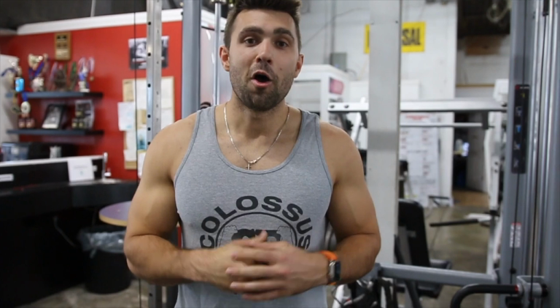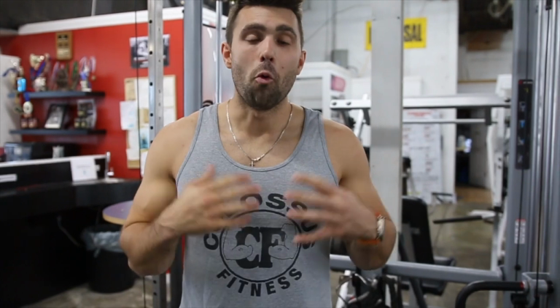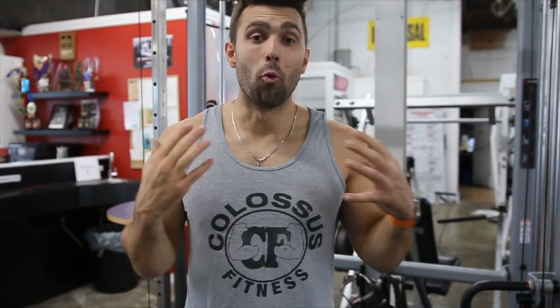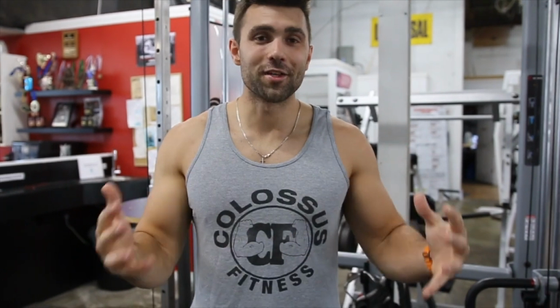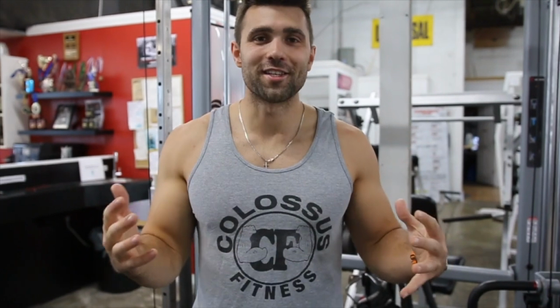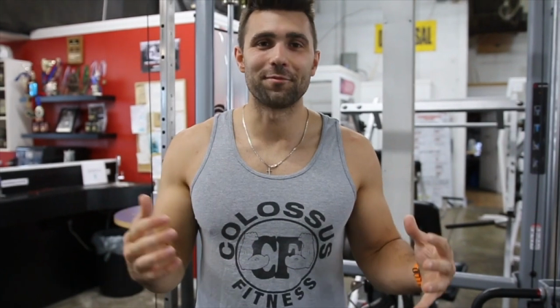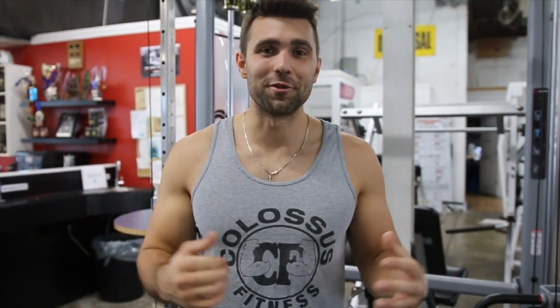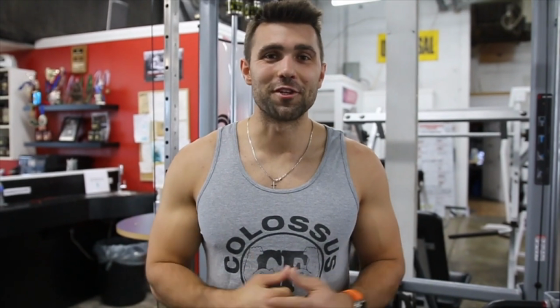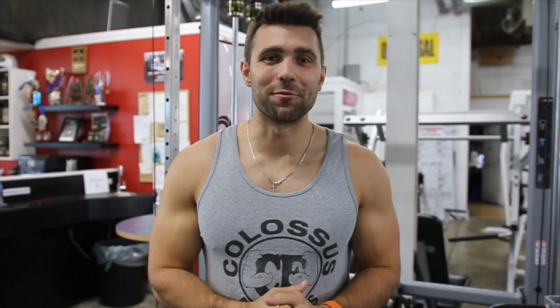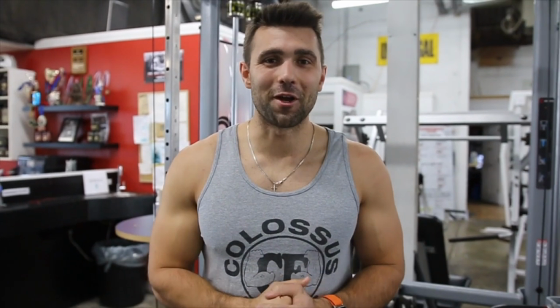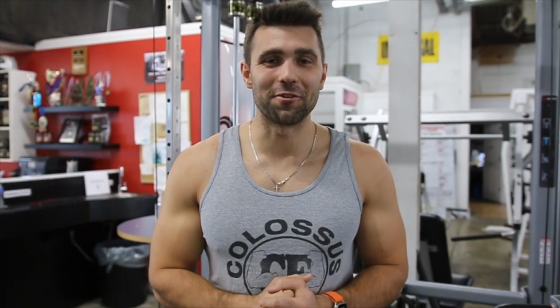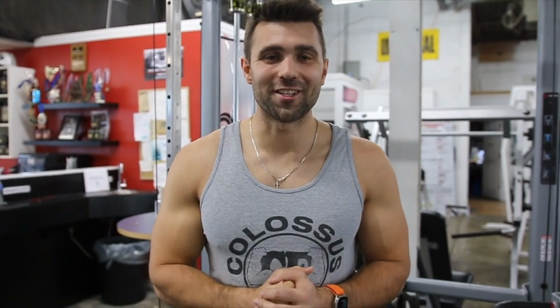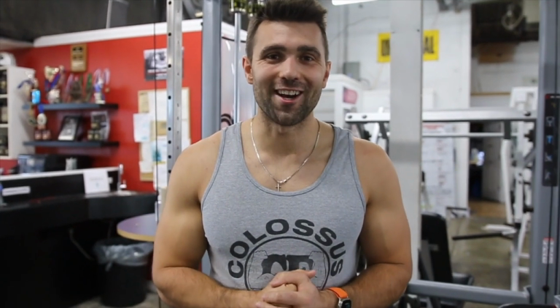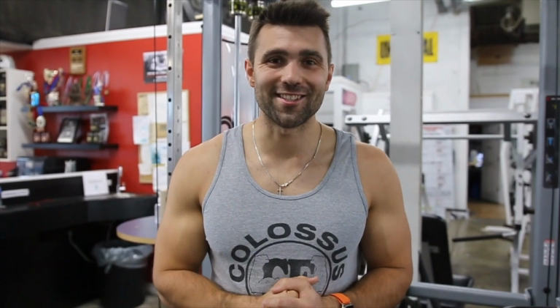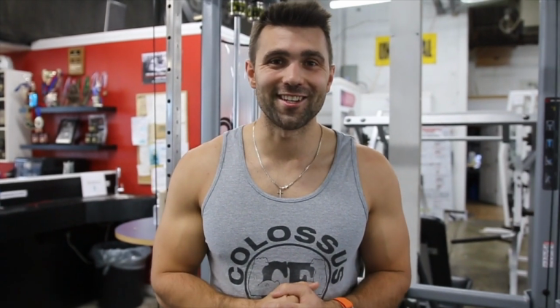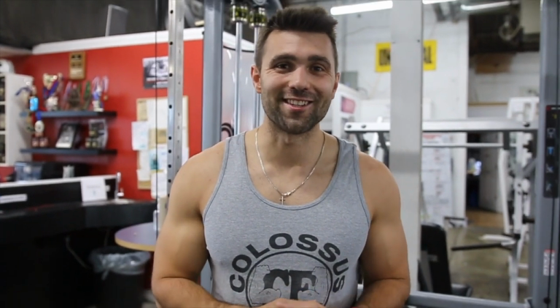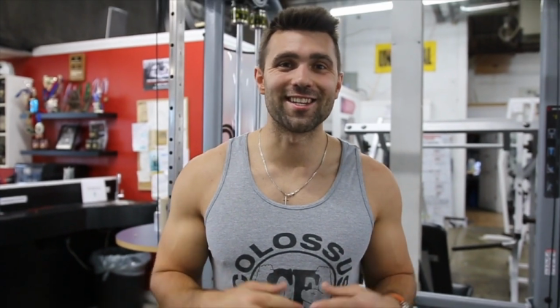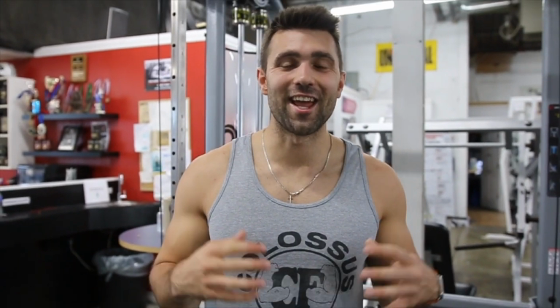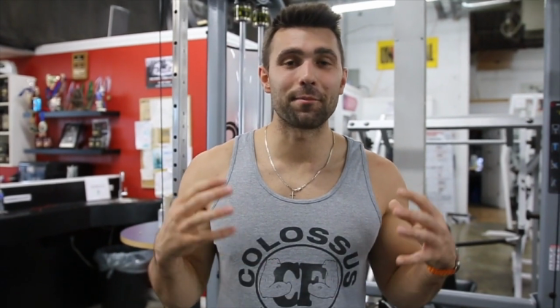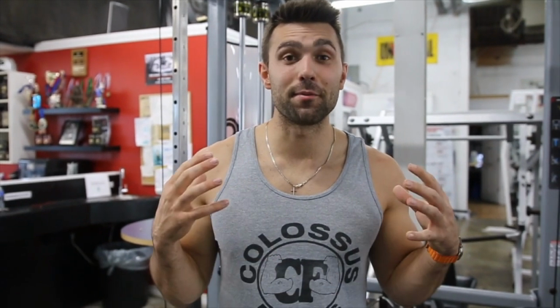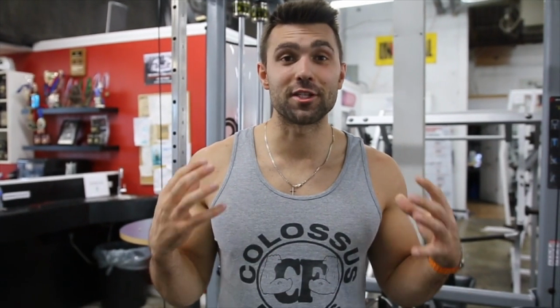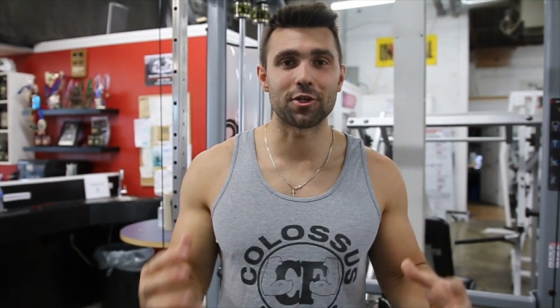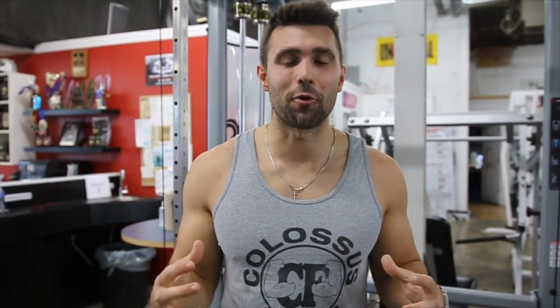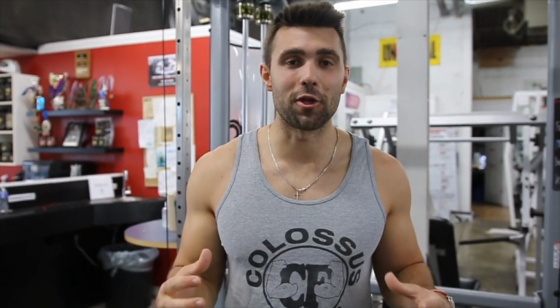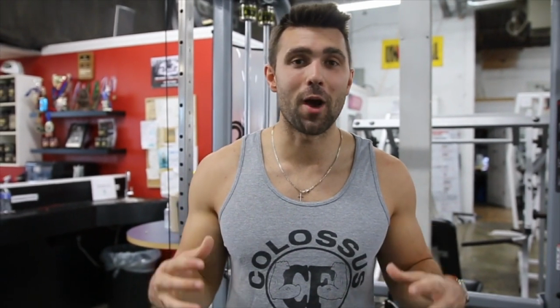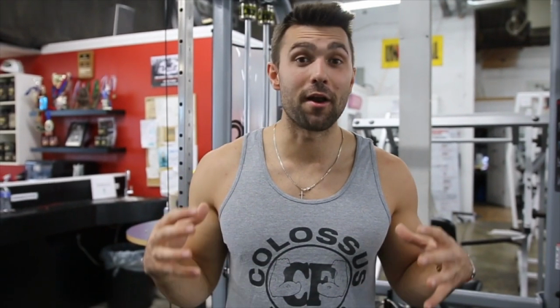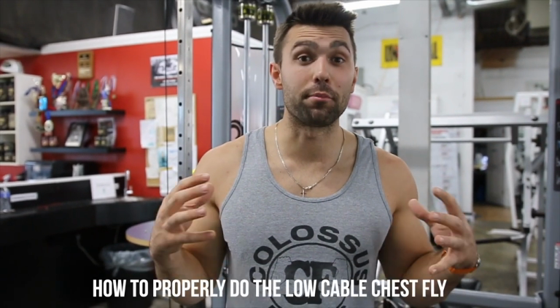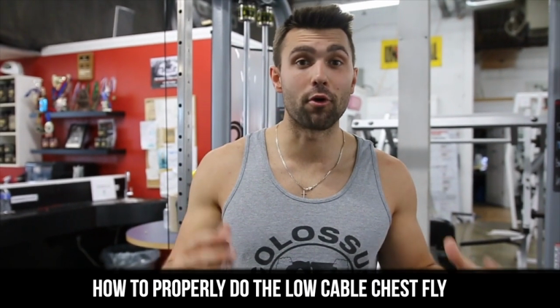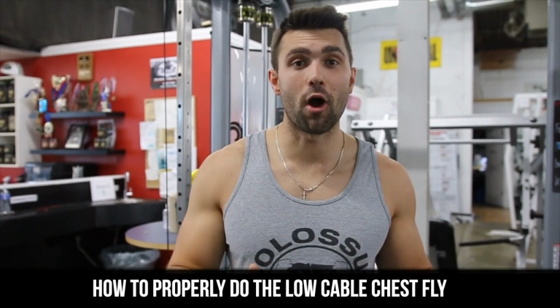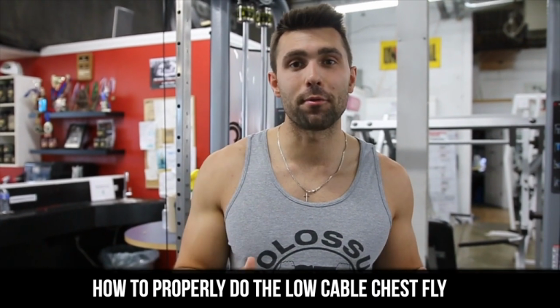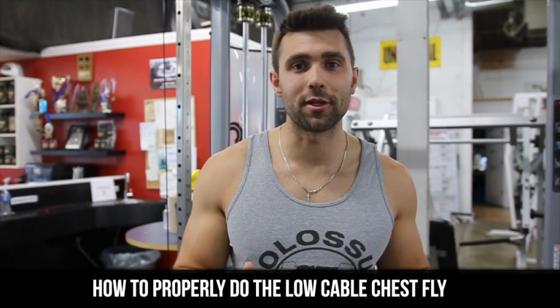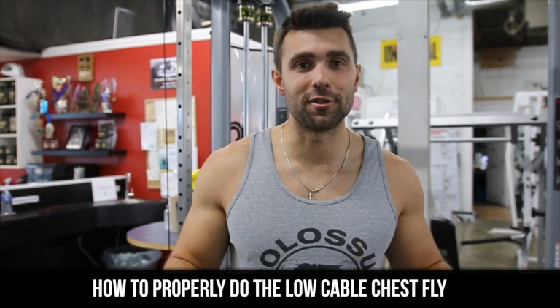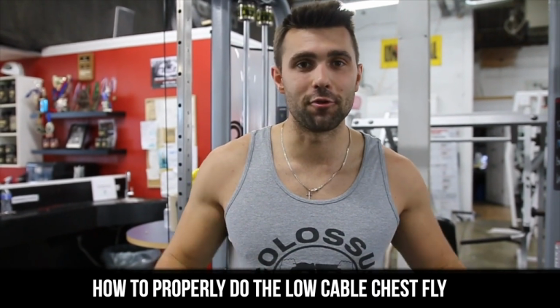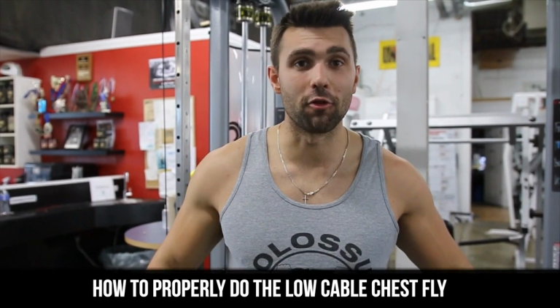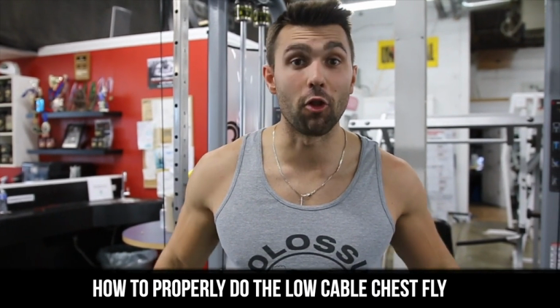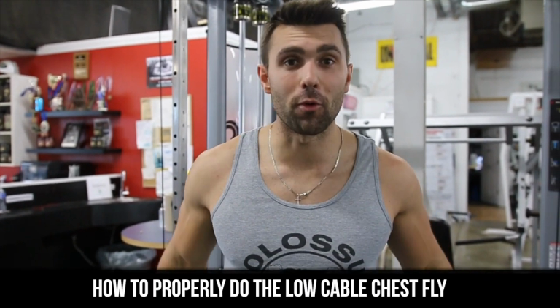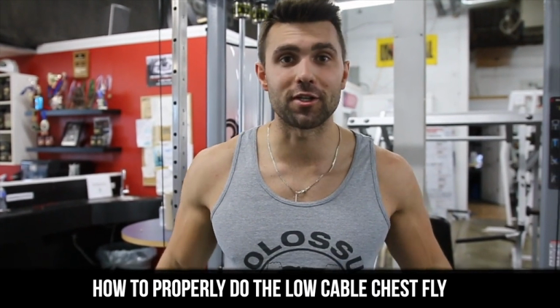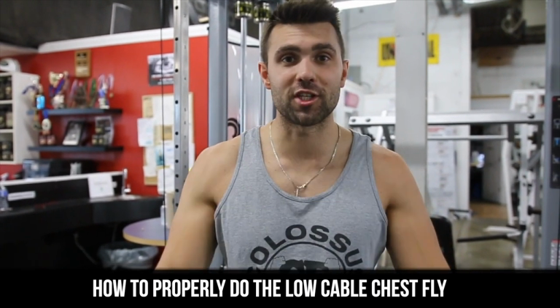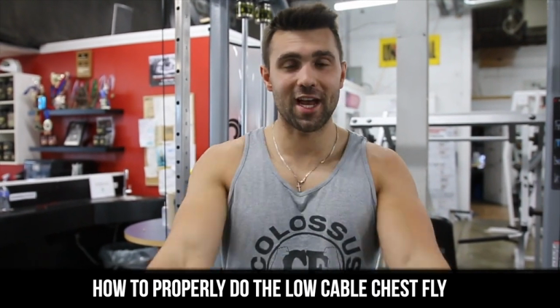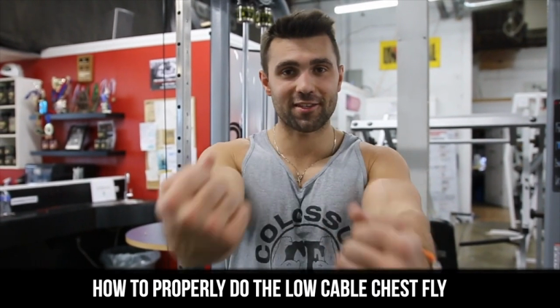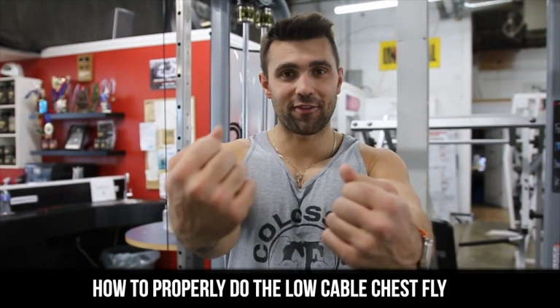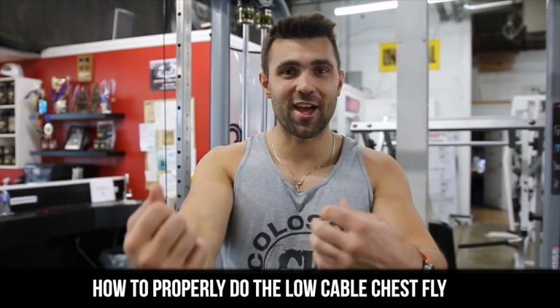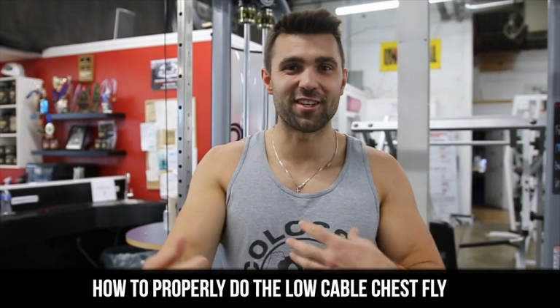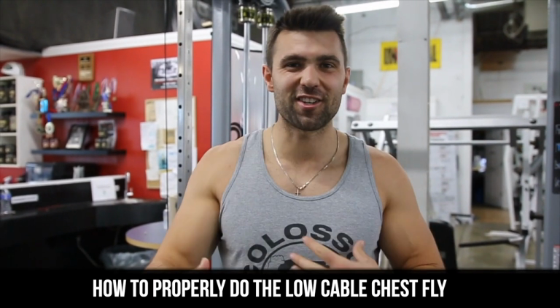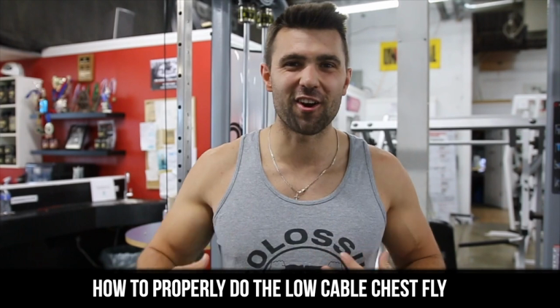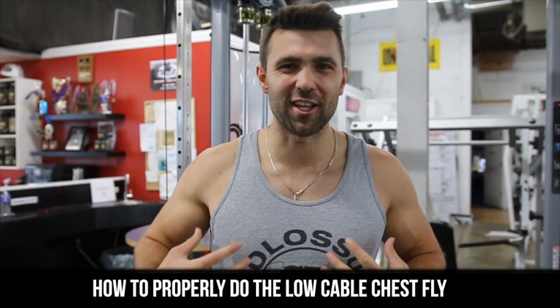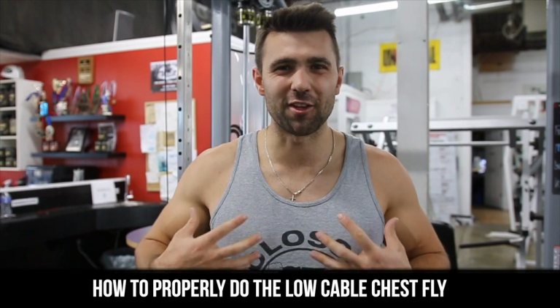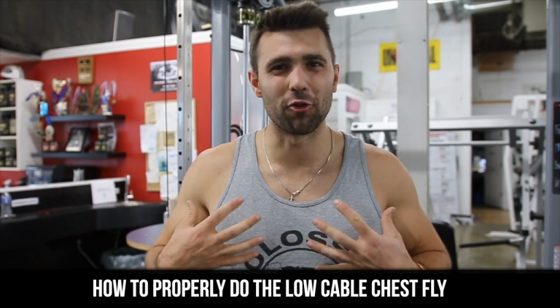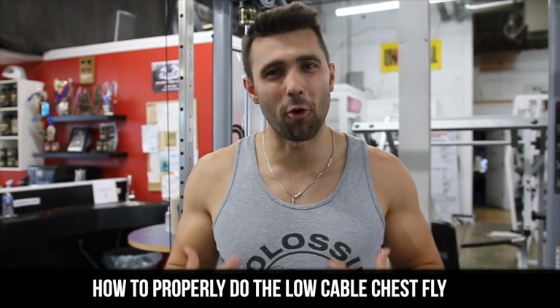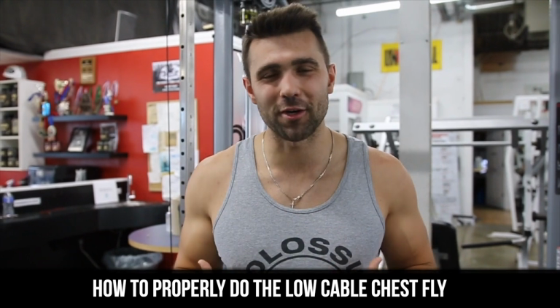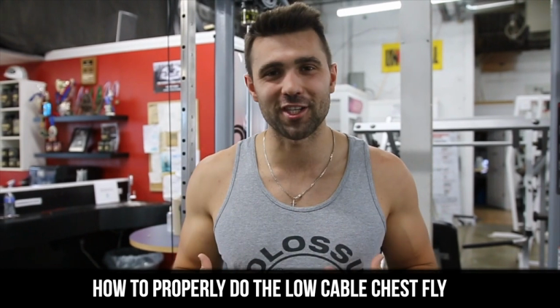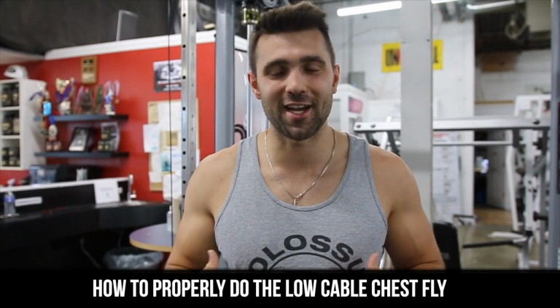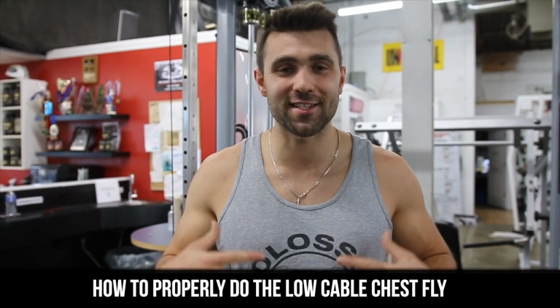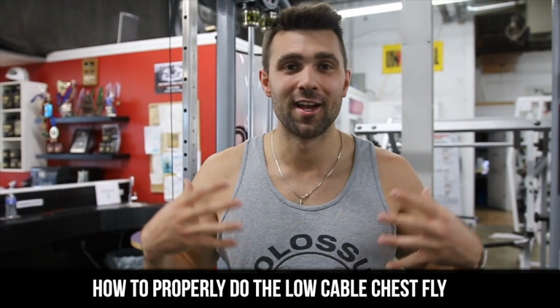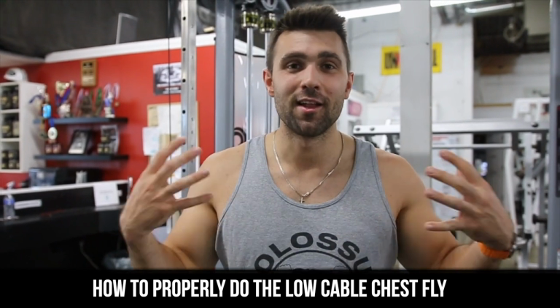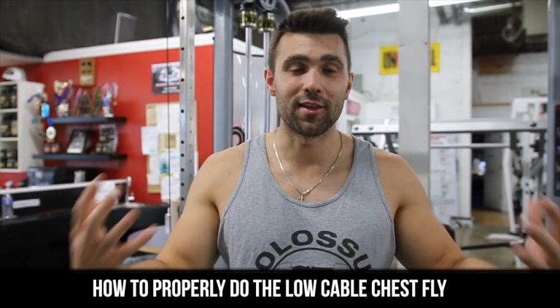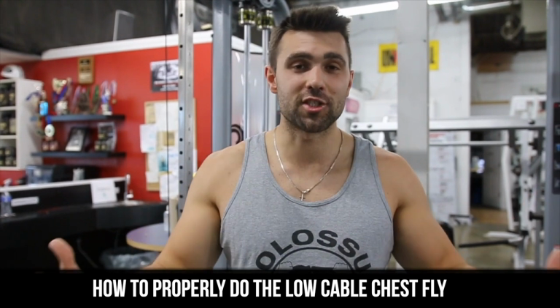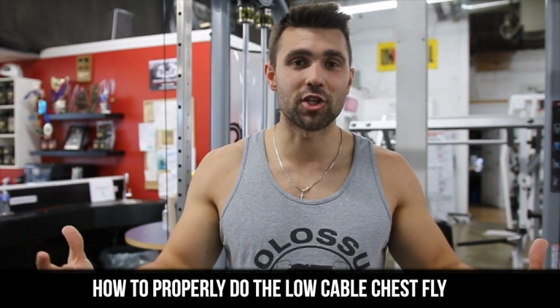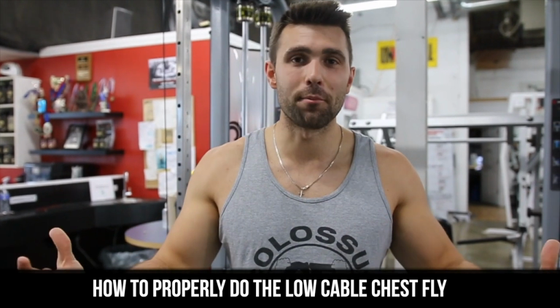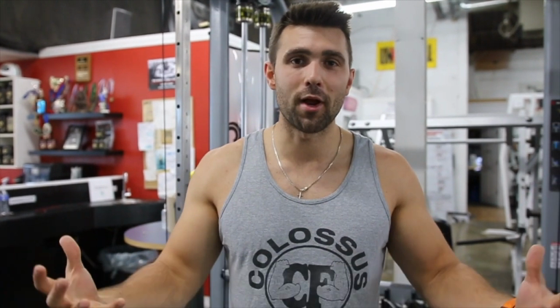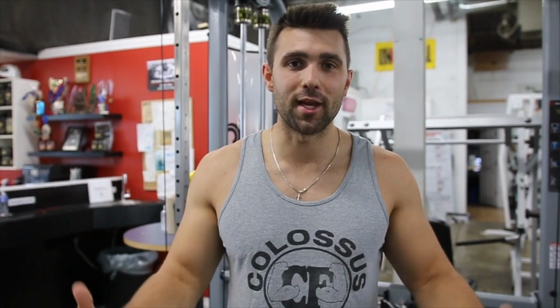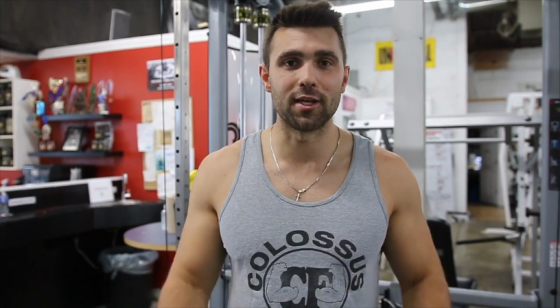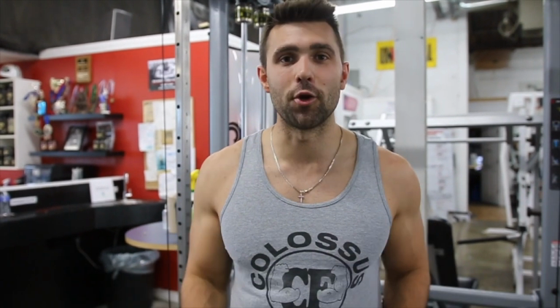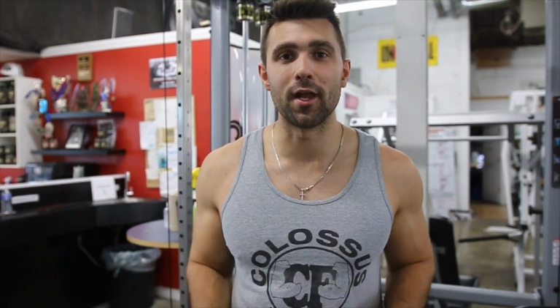What's up YouTube, Coach Off here. Today I'm gonna be showing you how to properly do the lower chest fly to target the lower chest. Let's jump right into it.